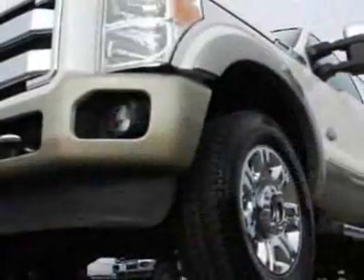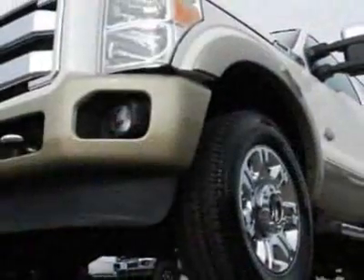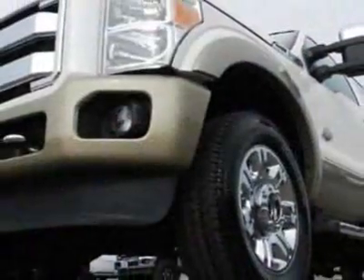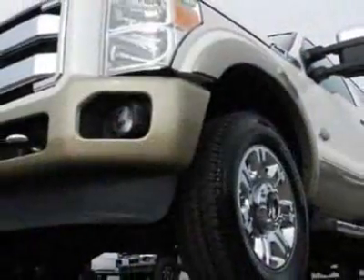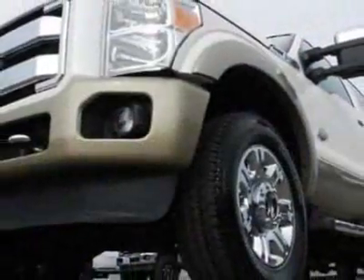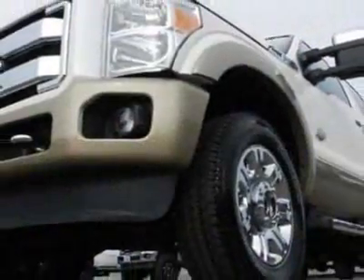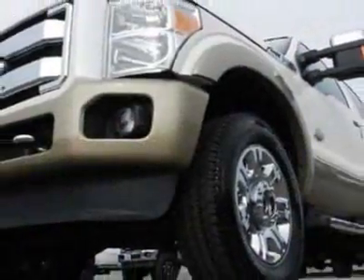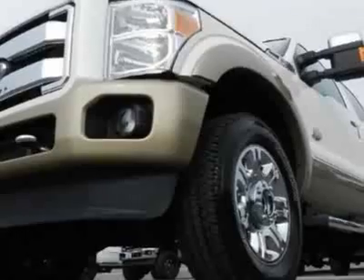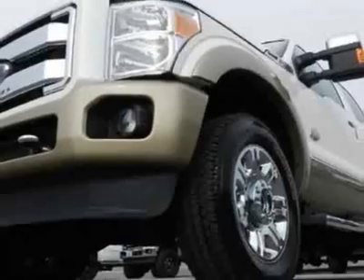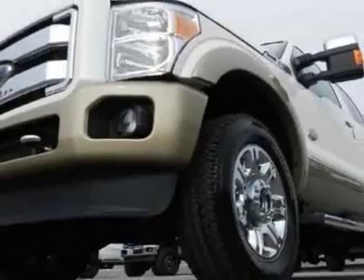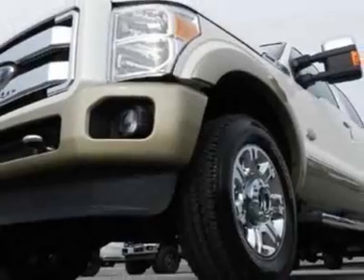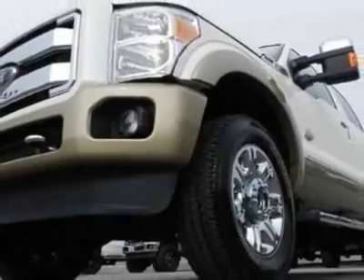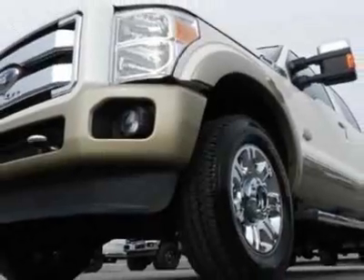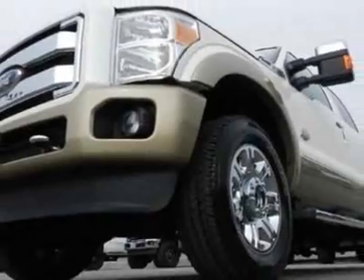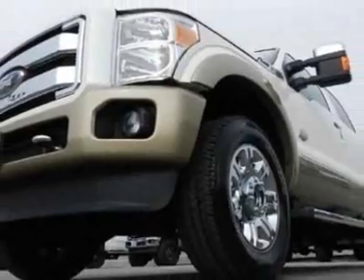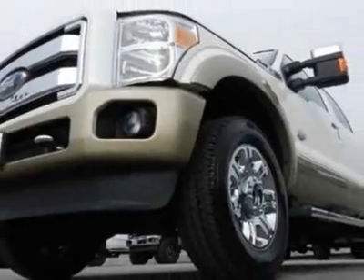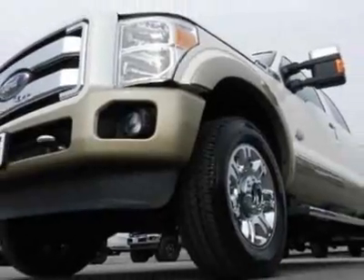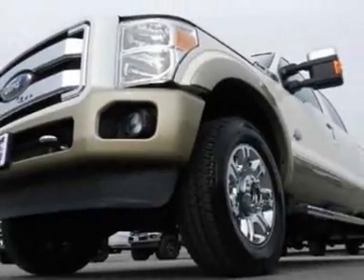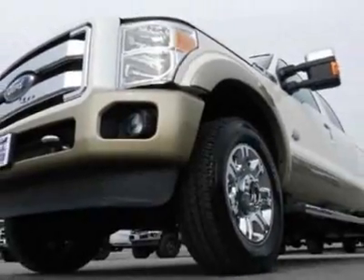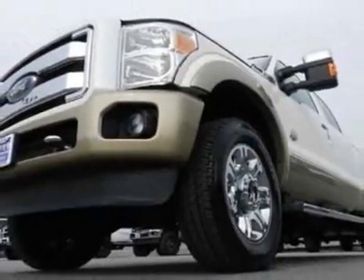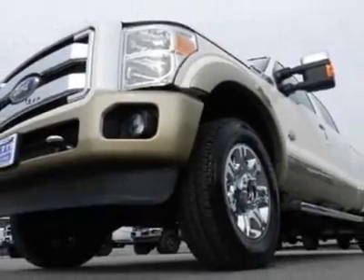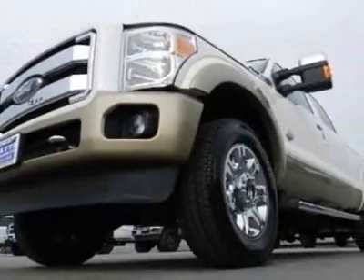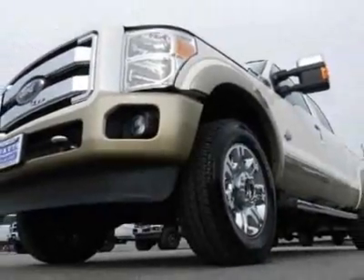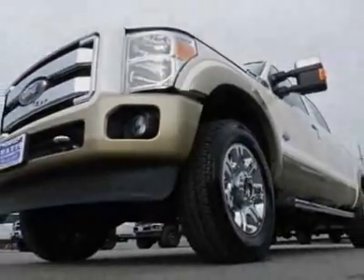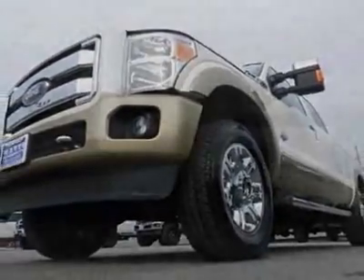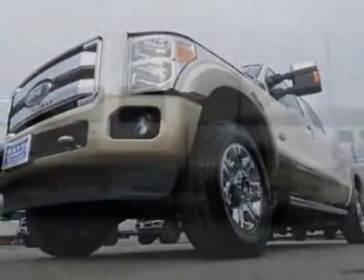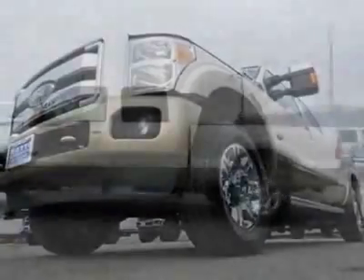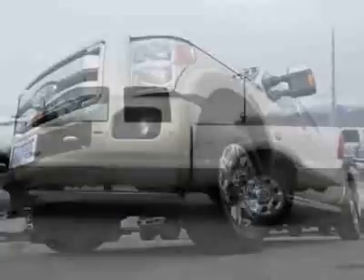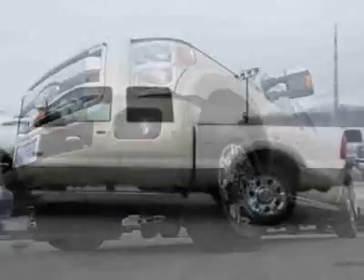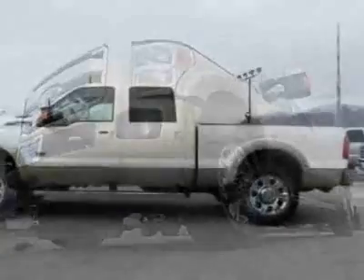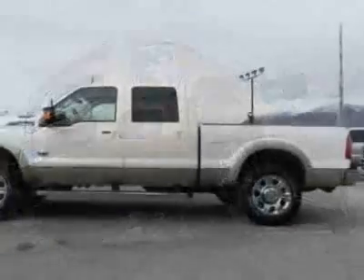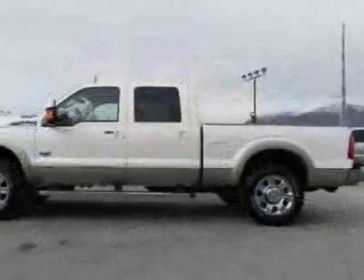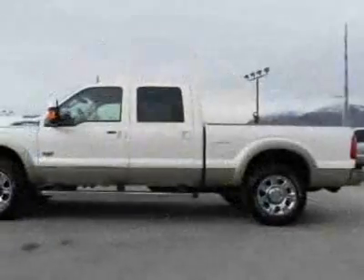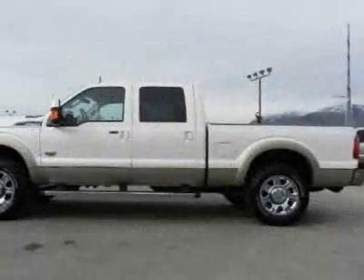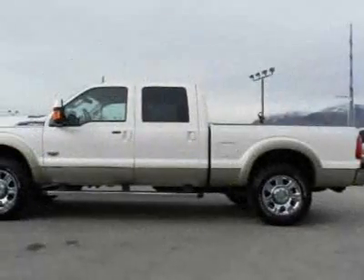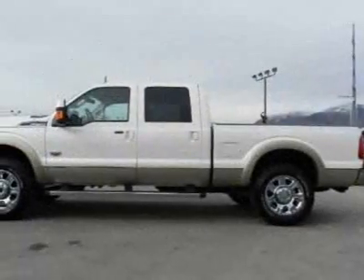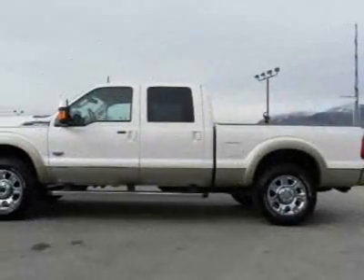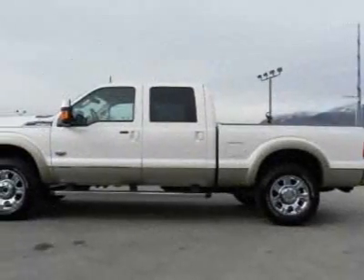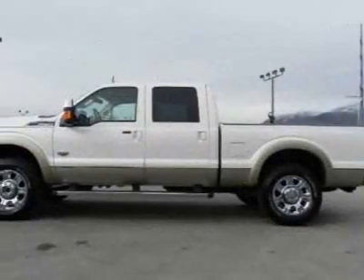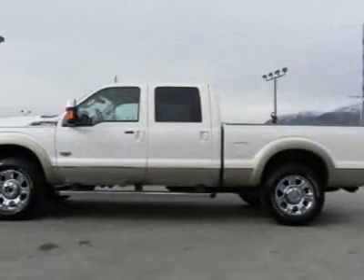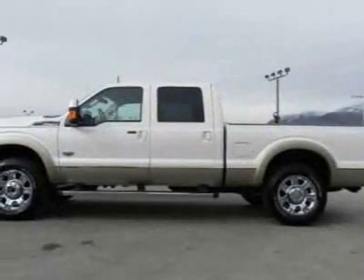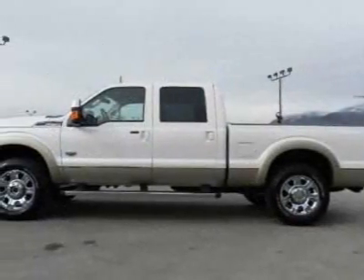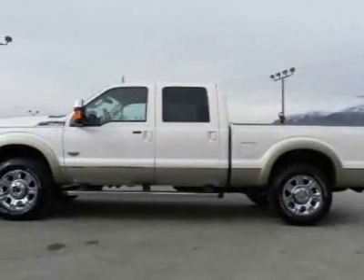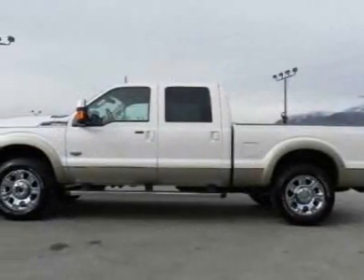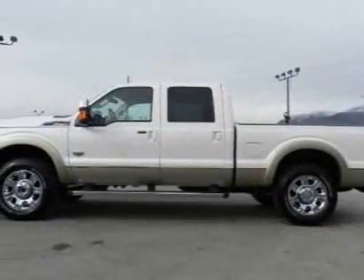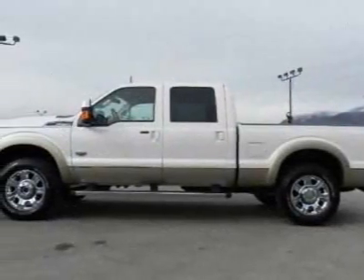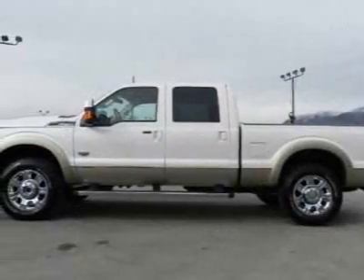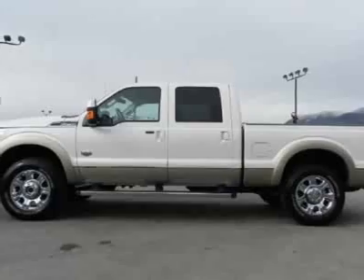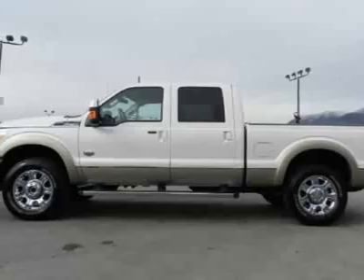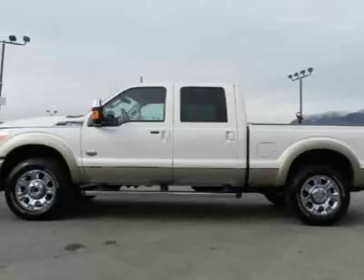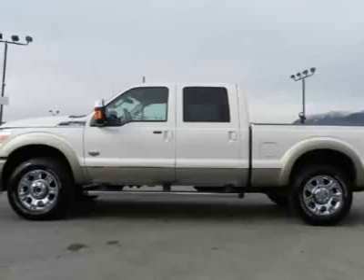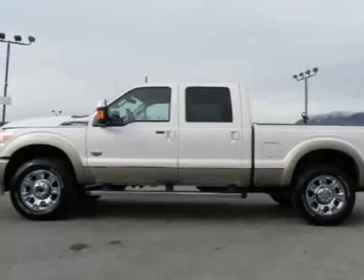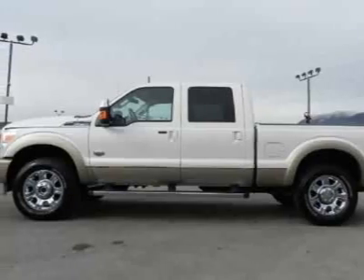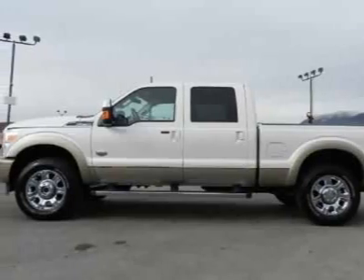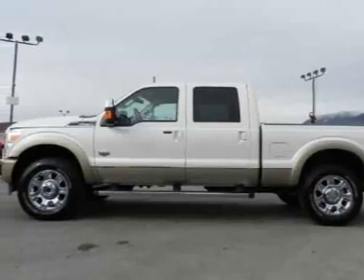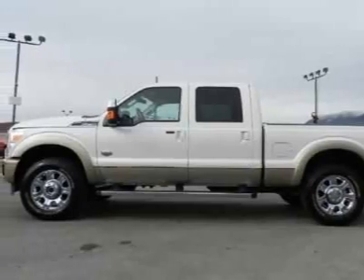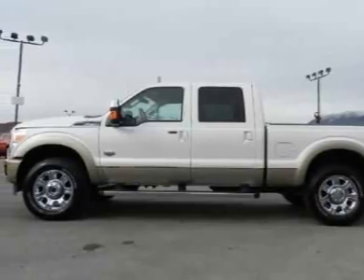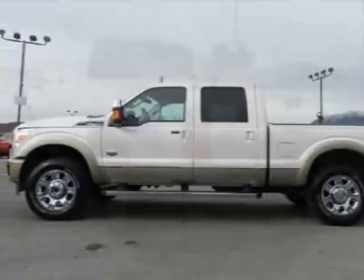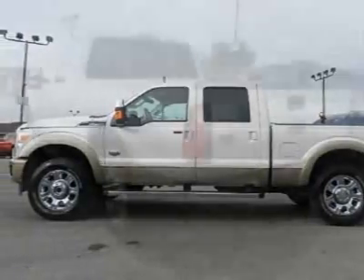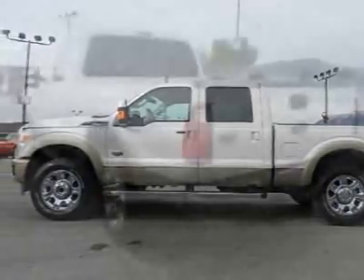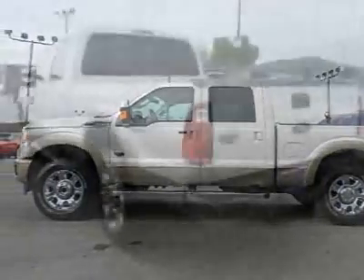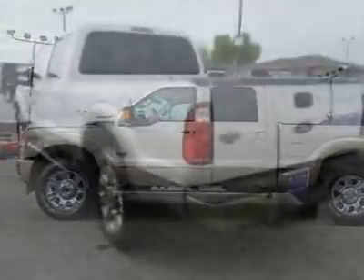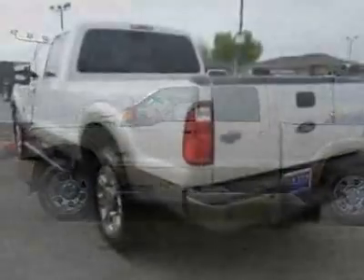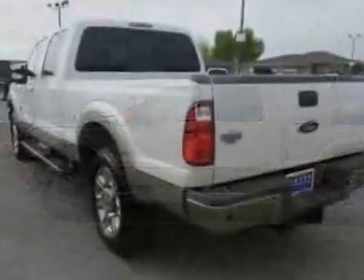This Super Duty F-250 boasts a 6.7-liter engine and has a 6-speed automatic transmission.